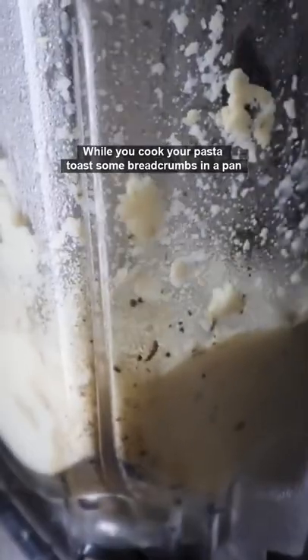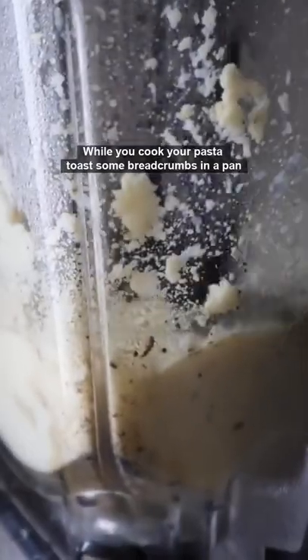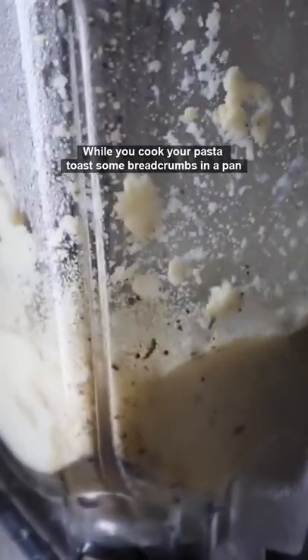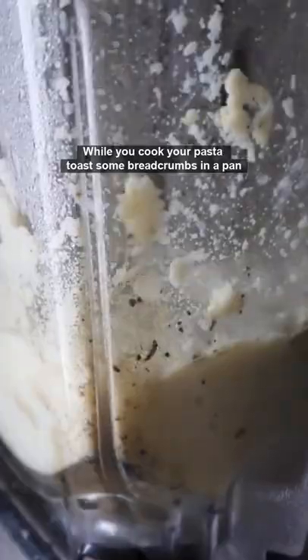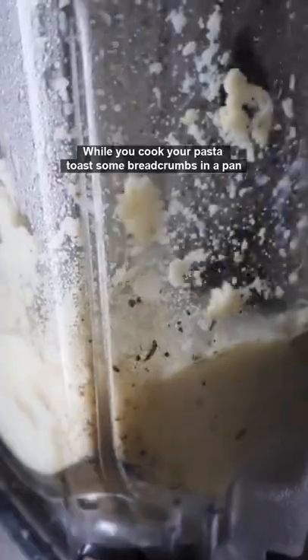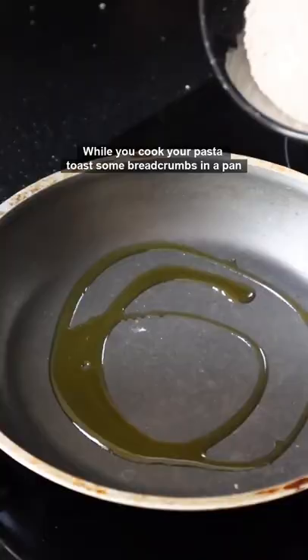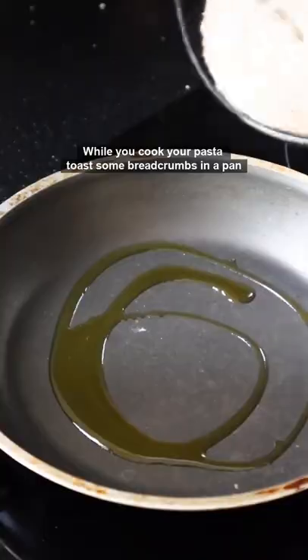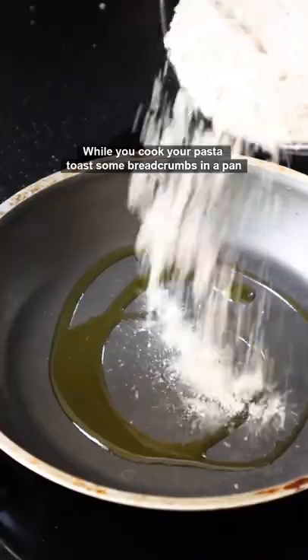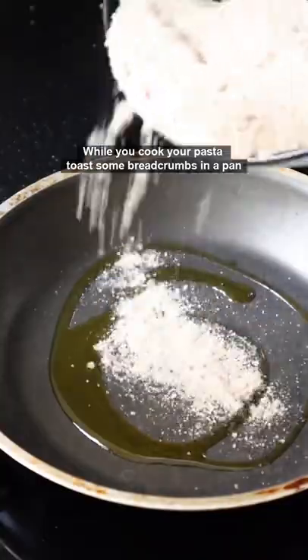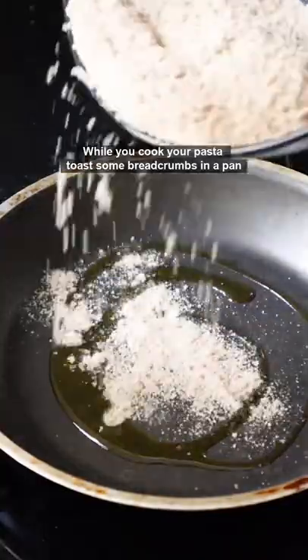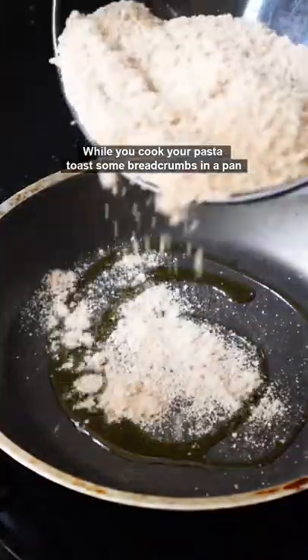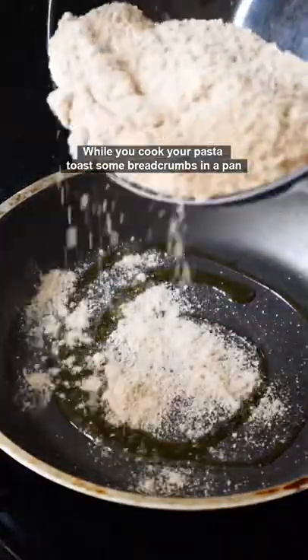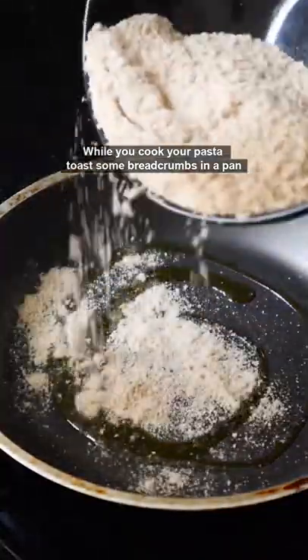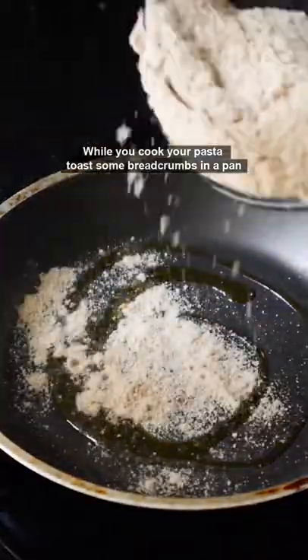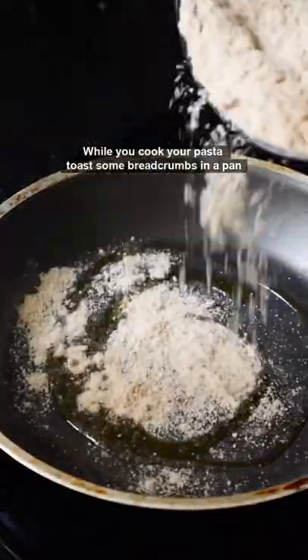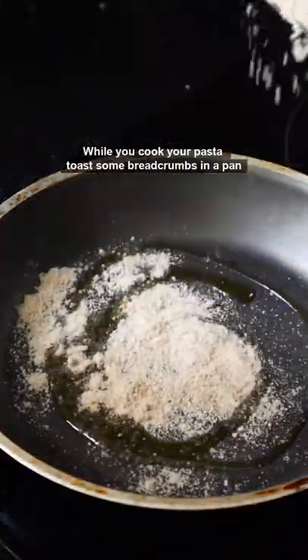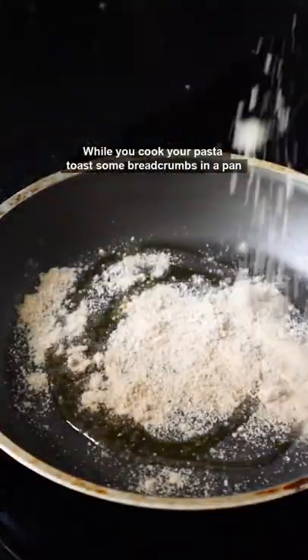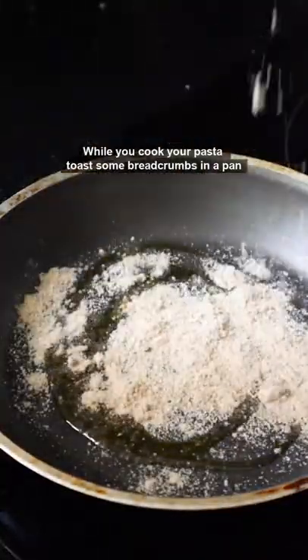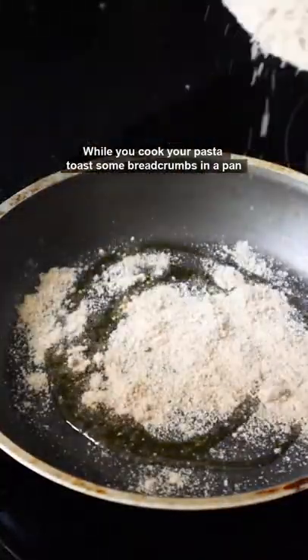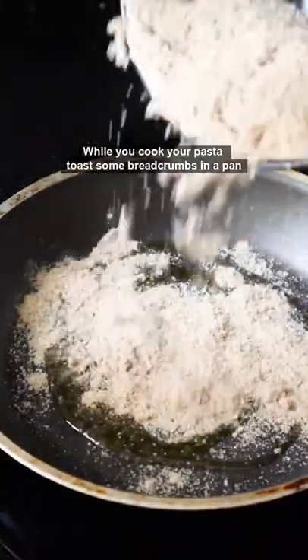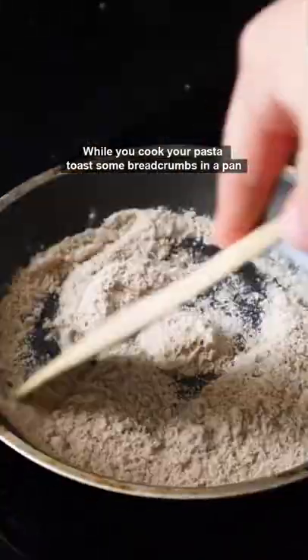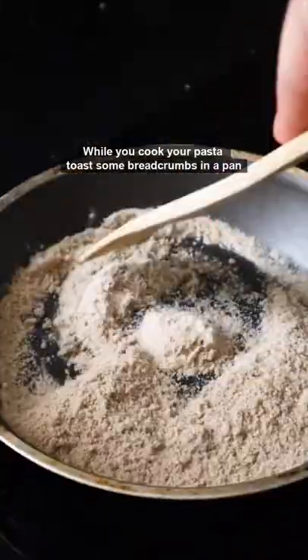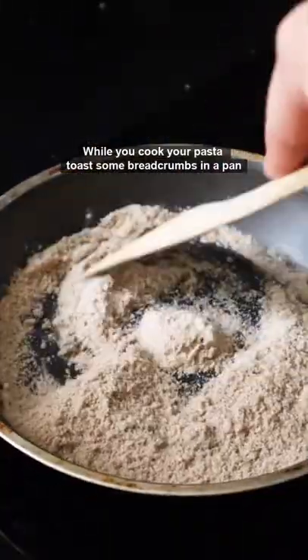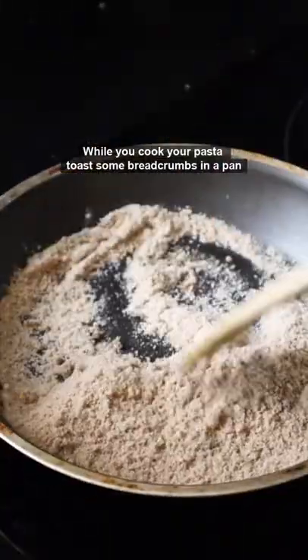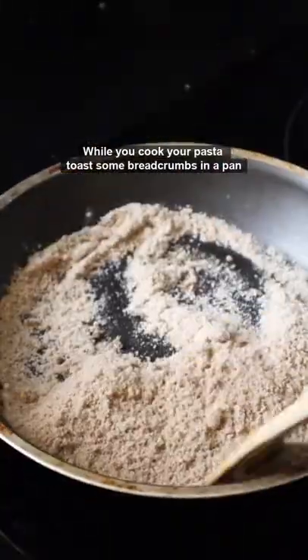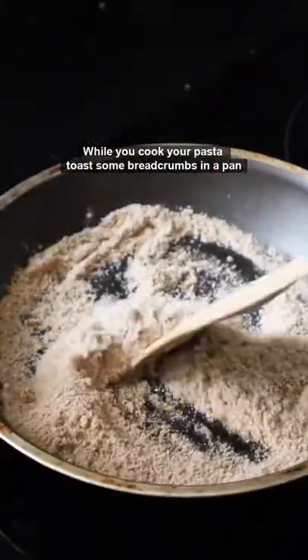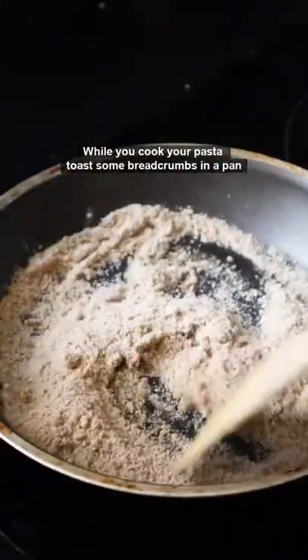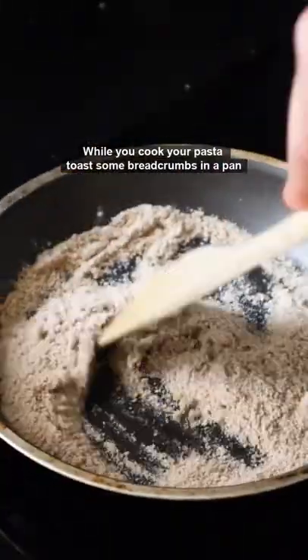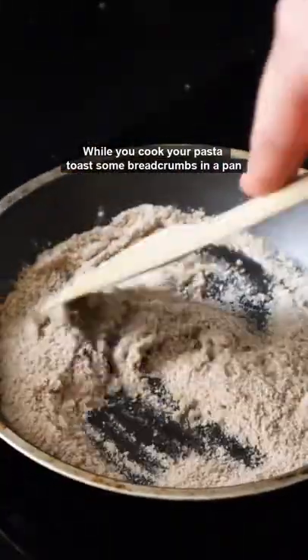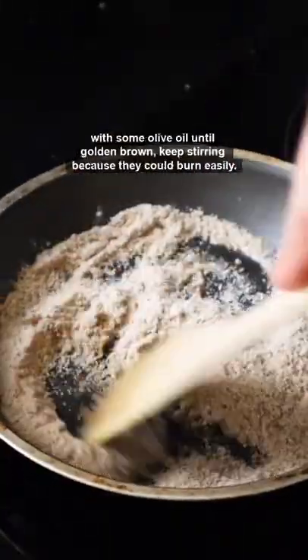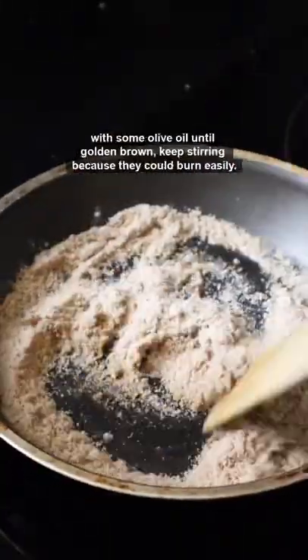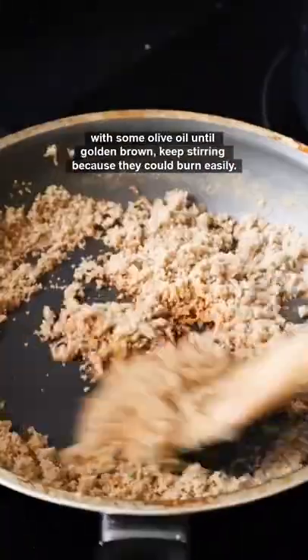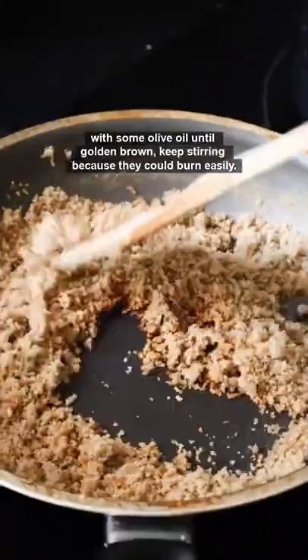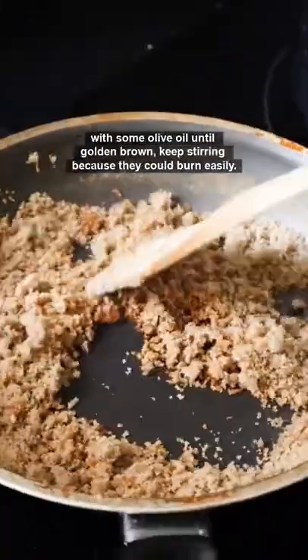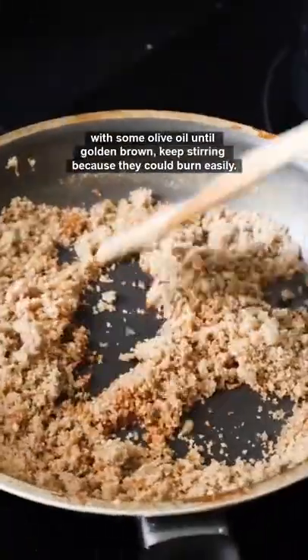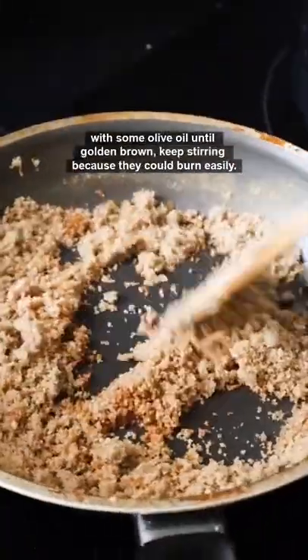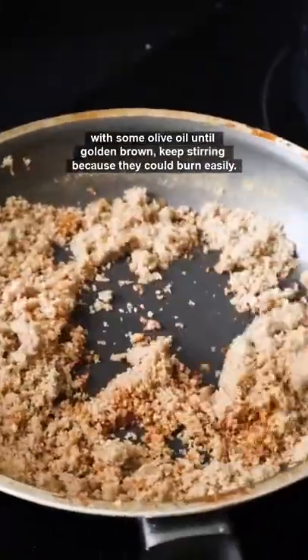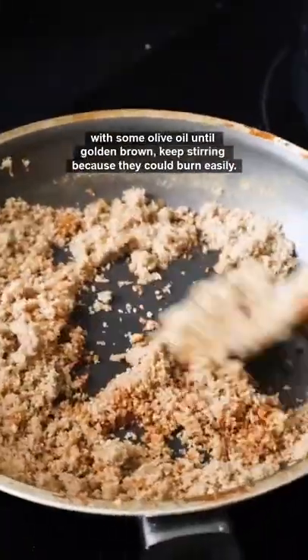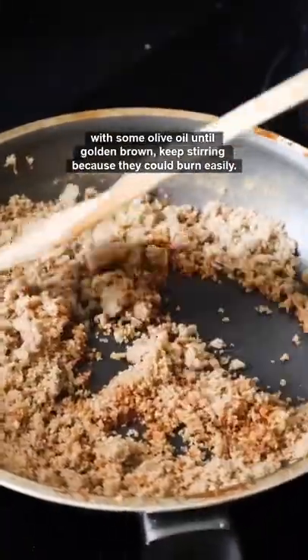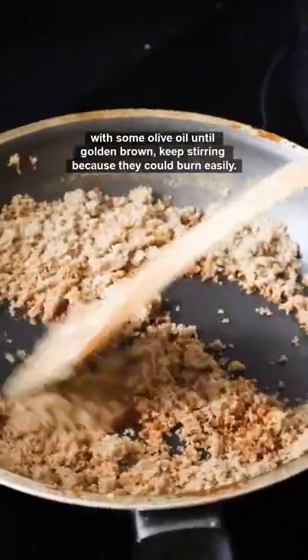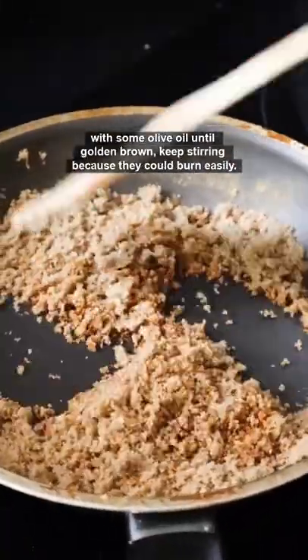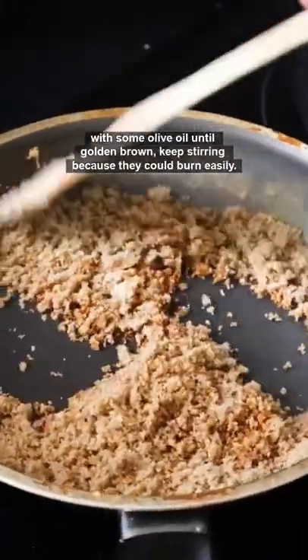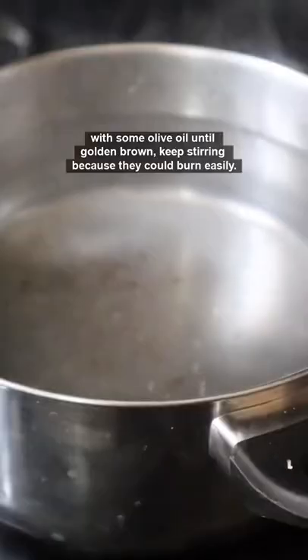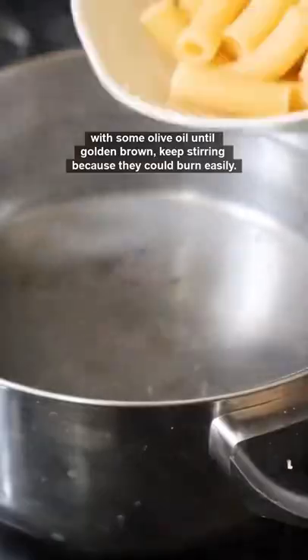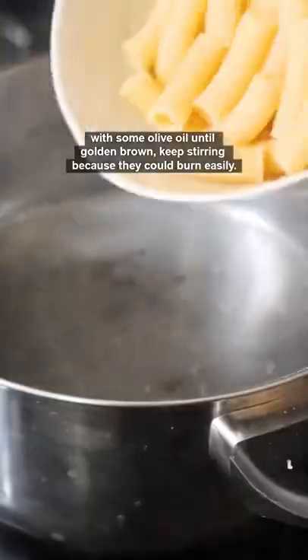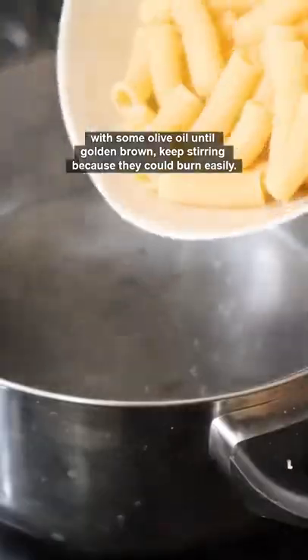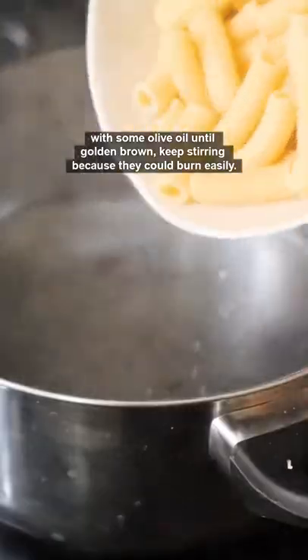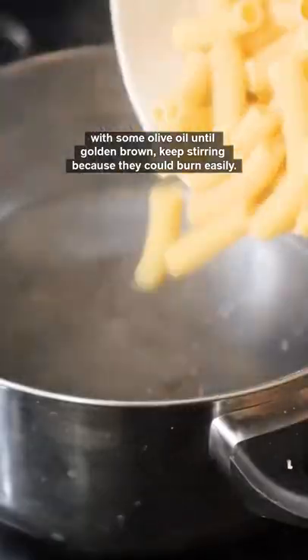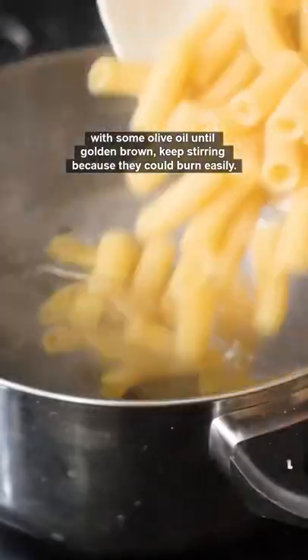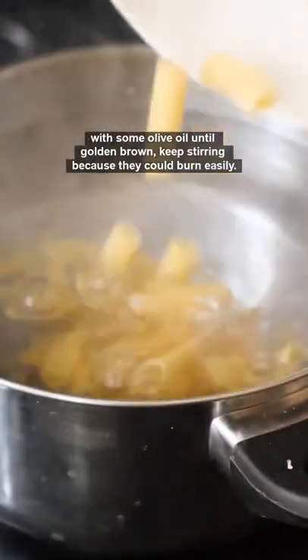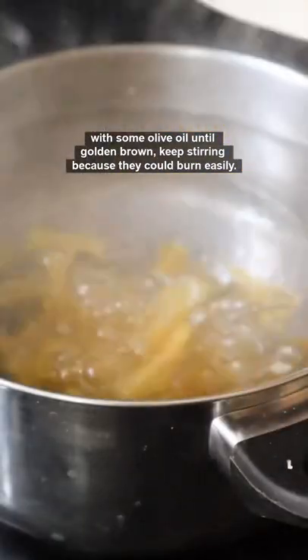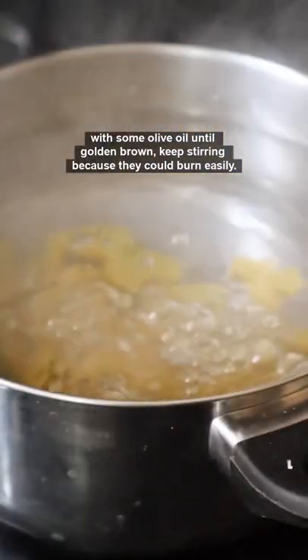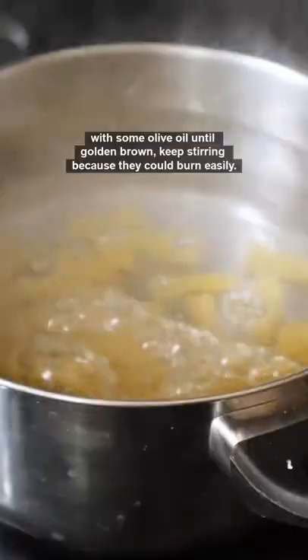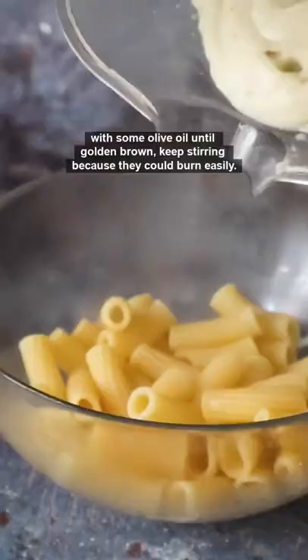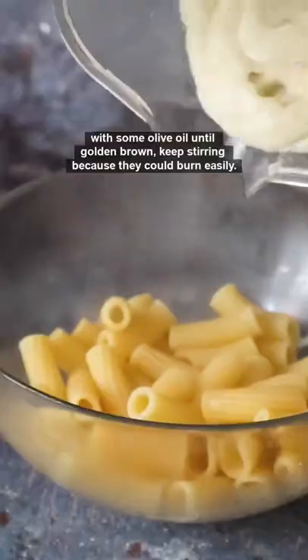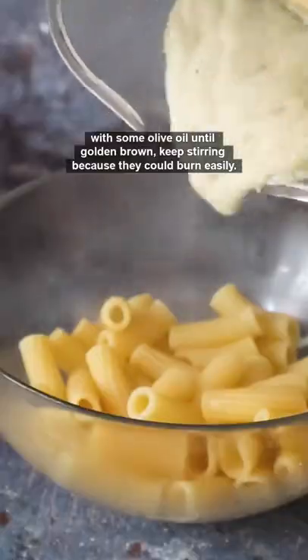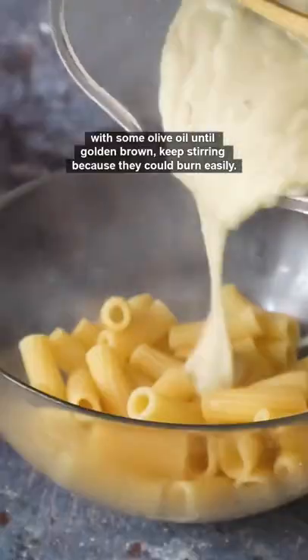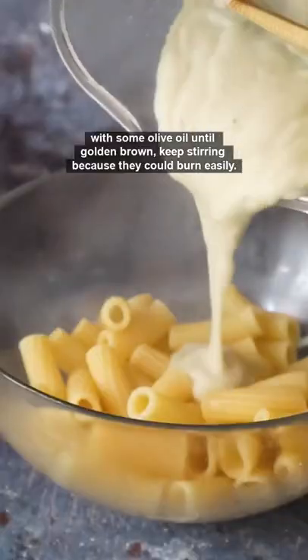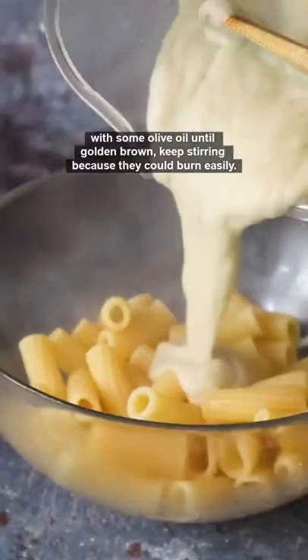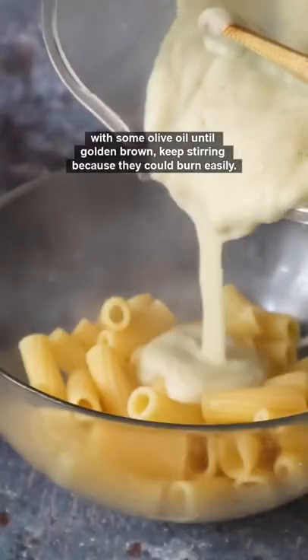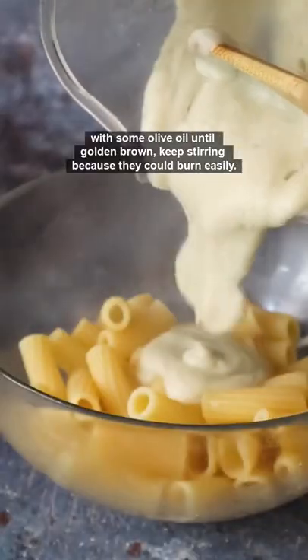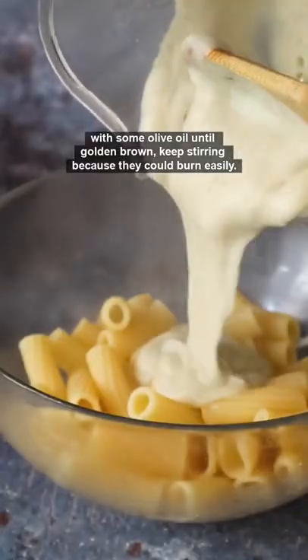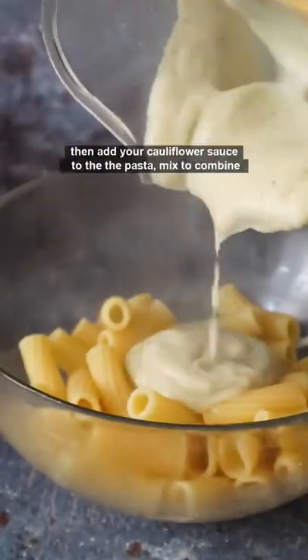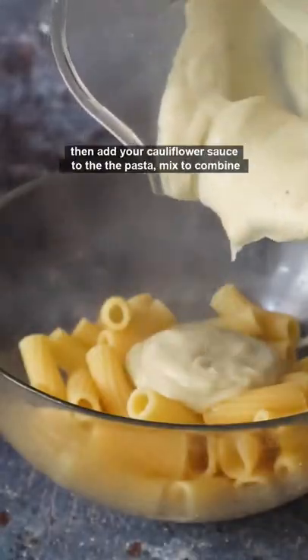While you cook your pasta, toast some breadcrumbs in a pan with some olive oil until golden and brown. Keep stirring because they could burn easily.